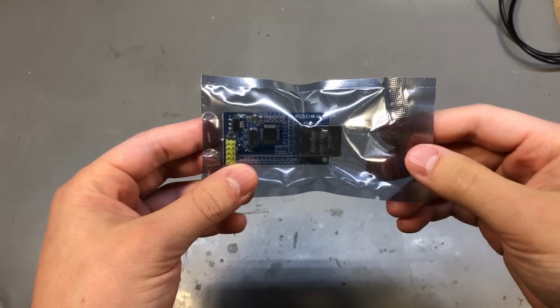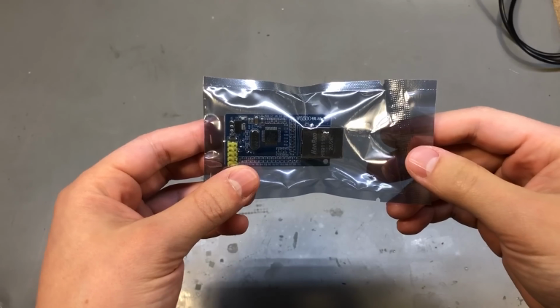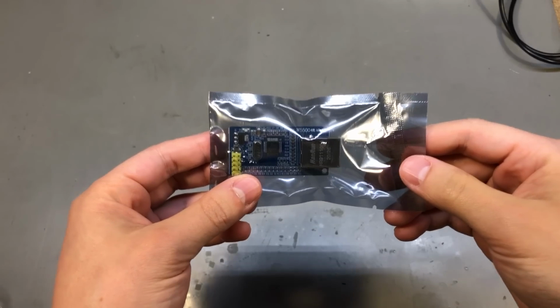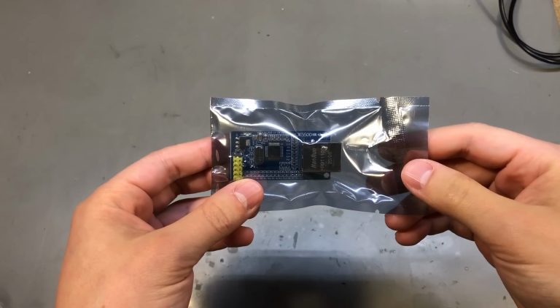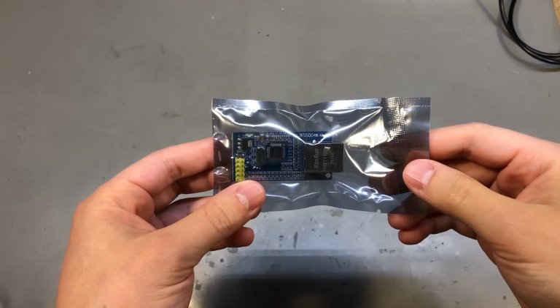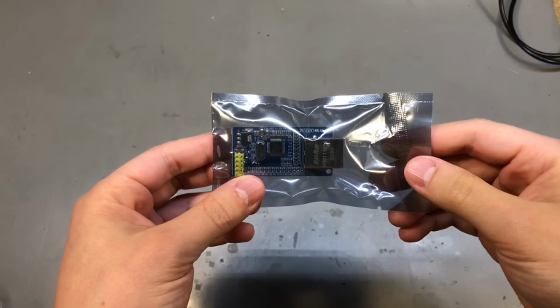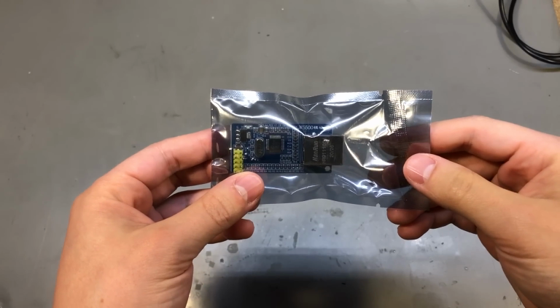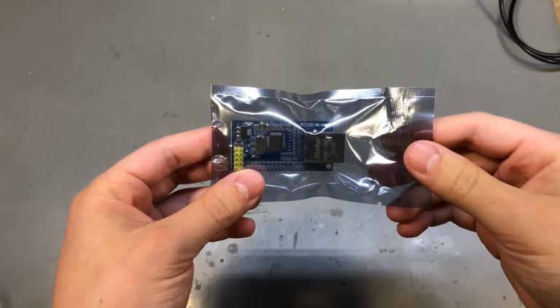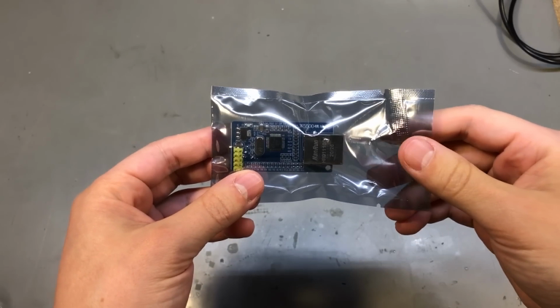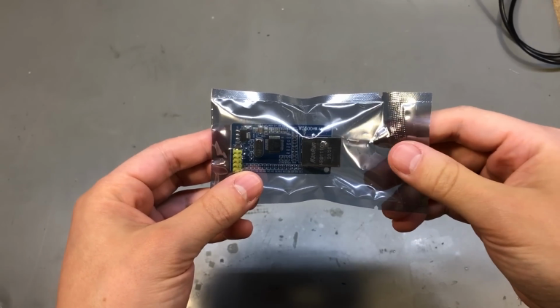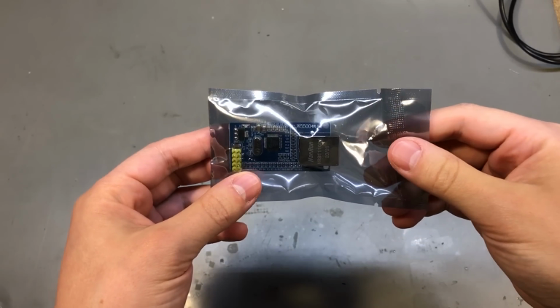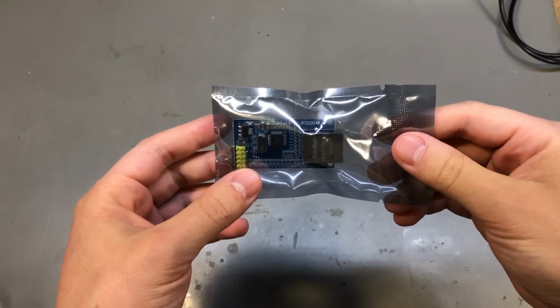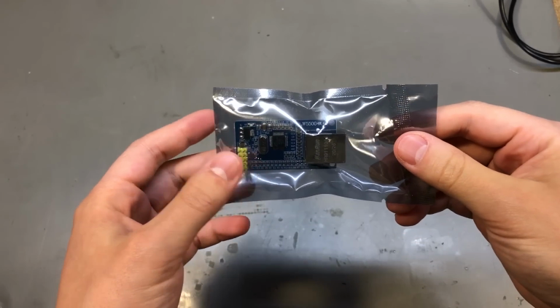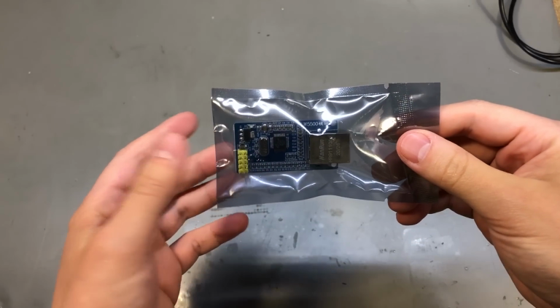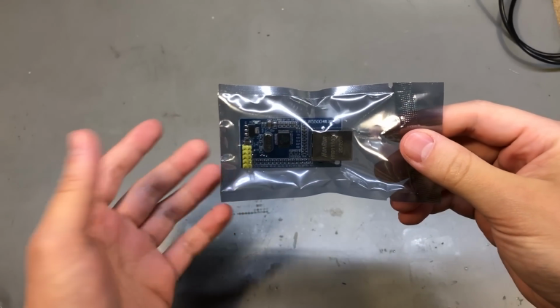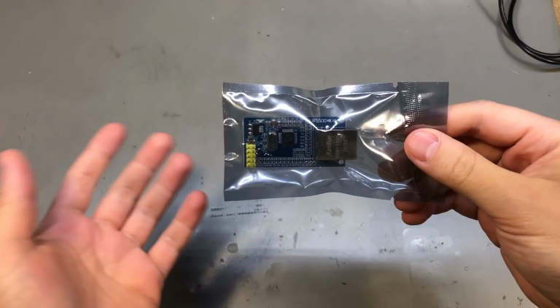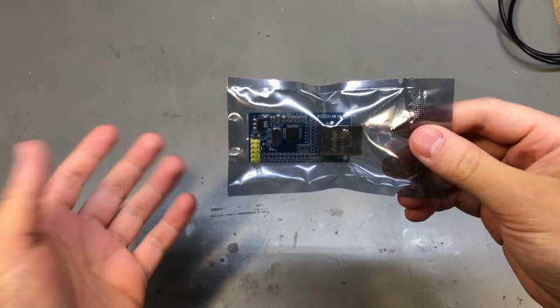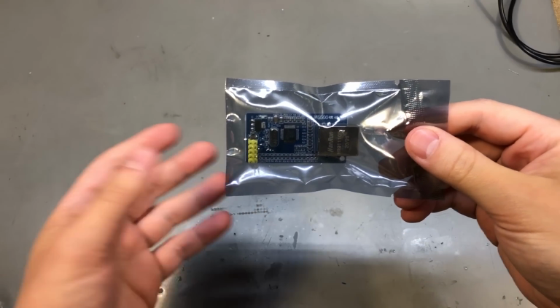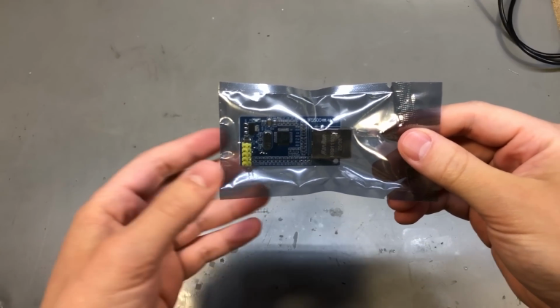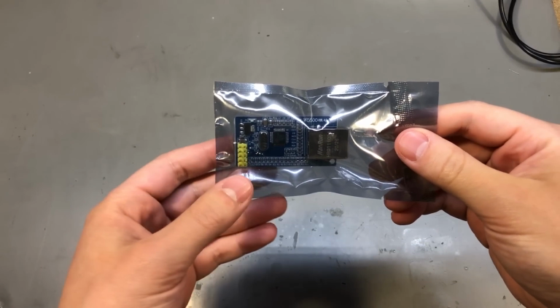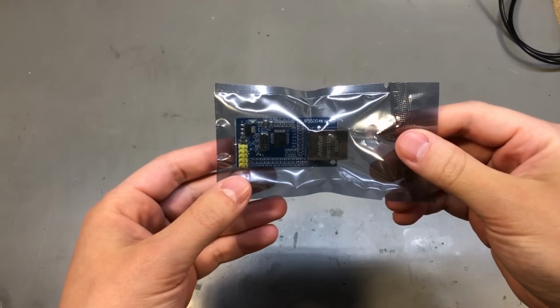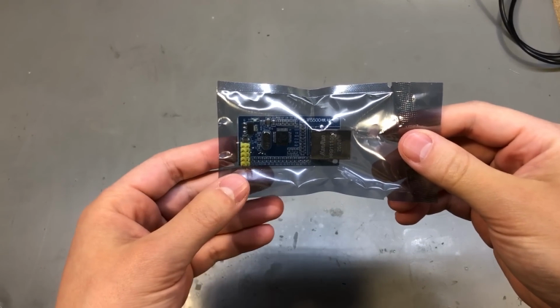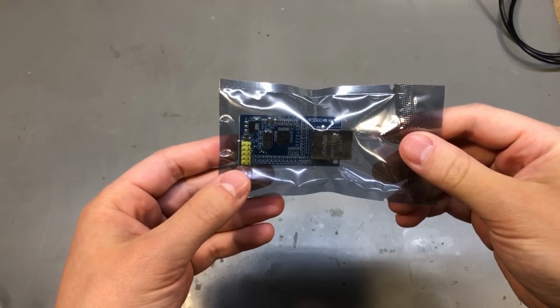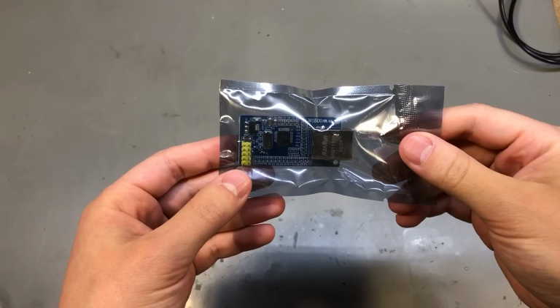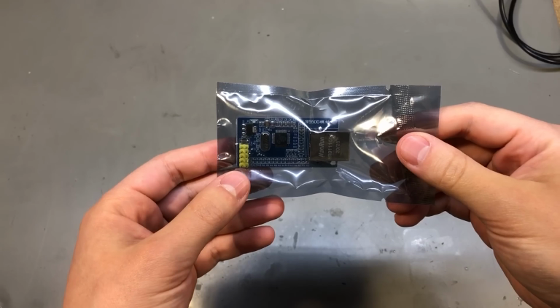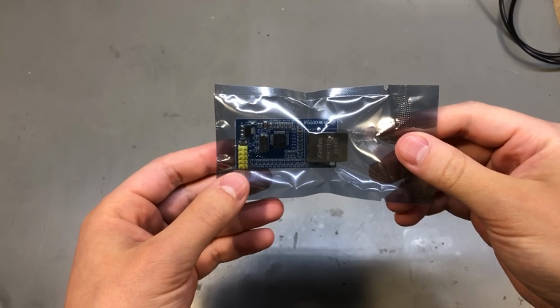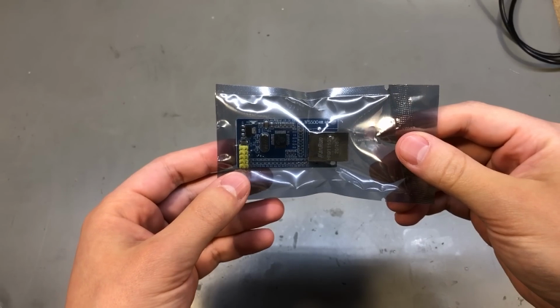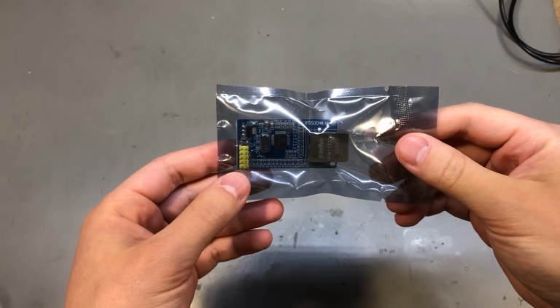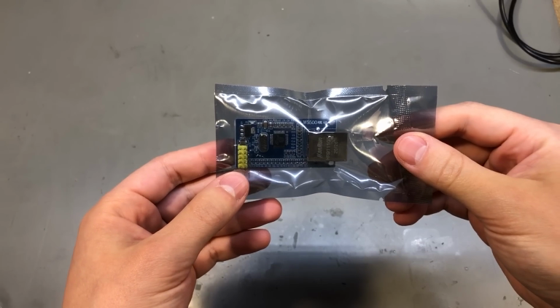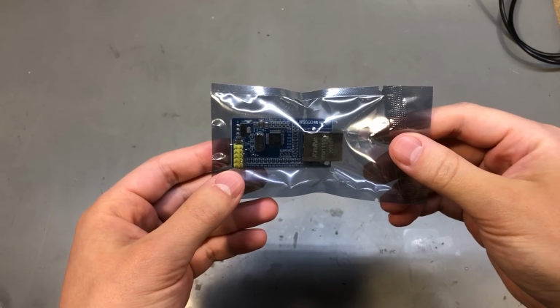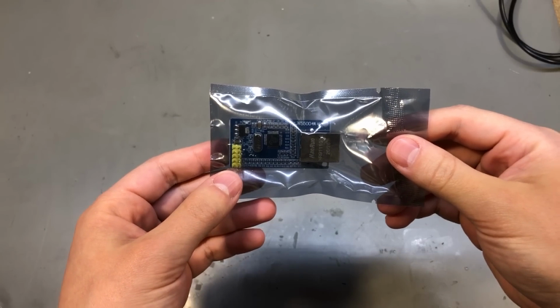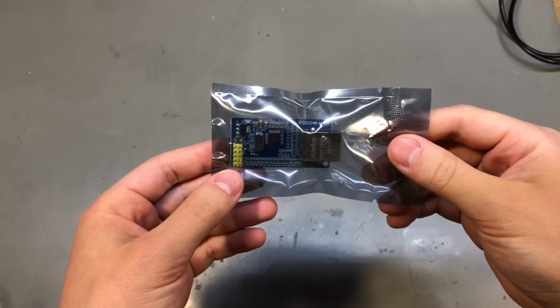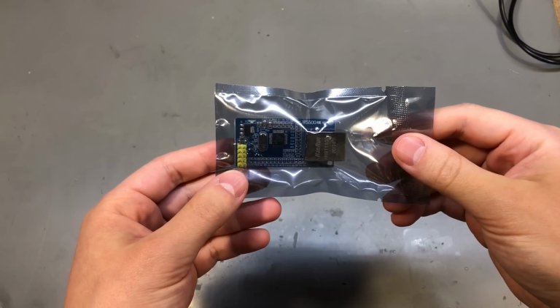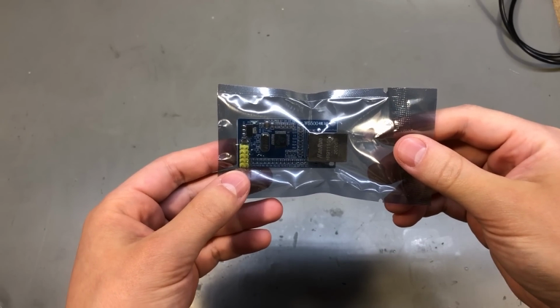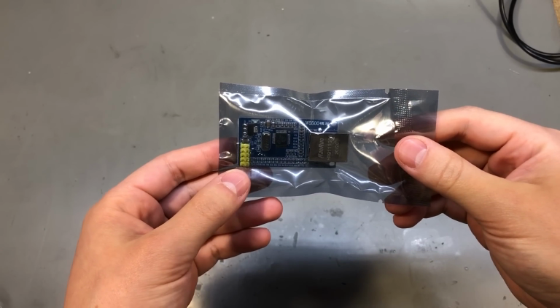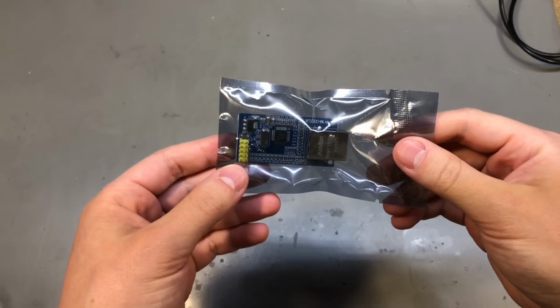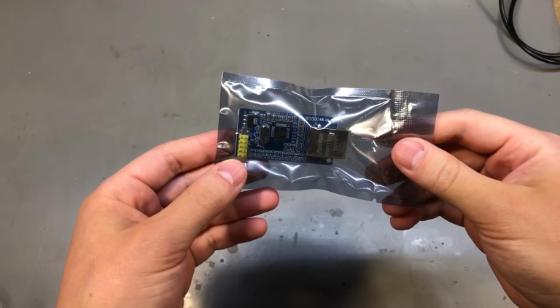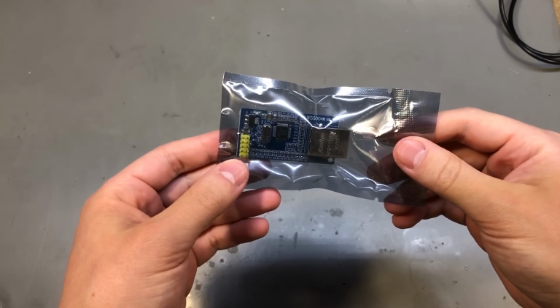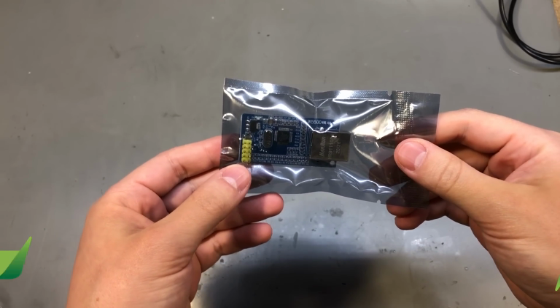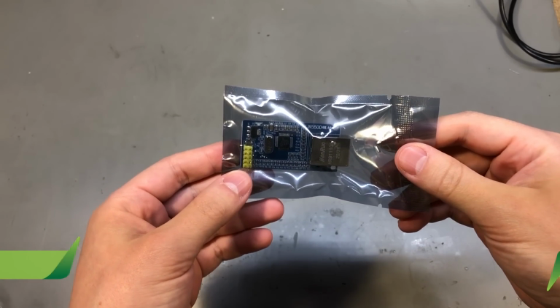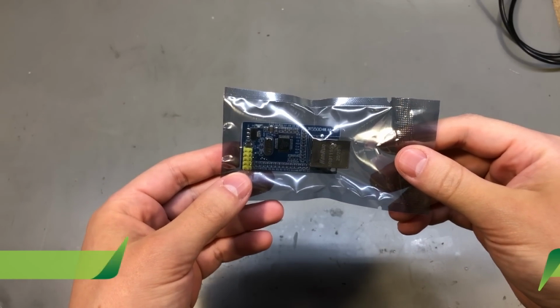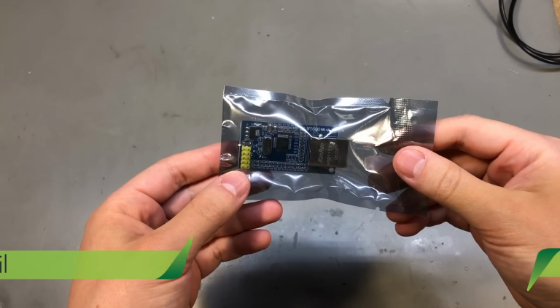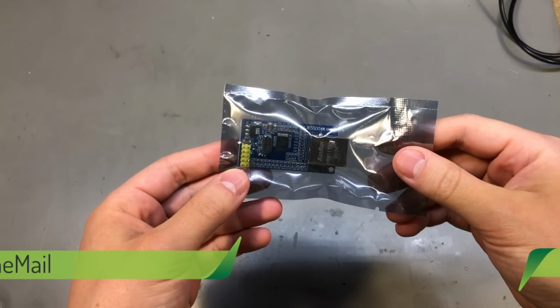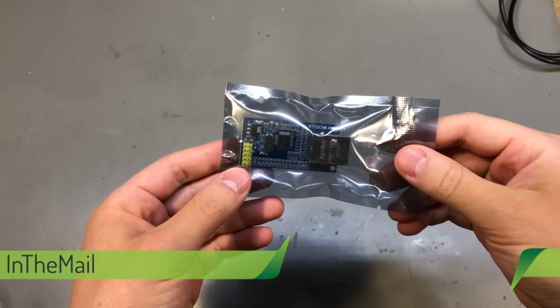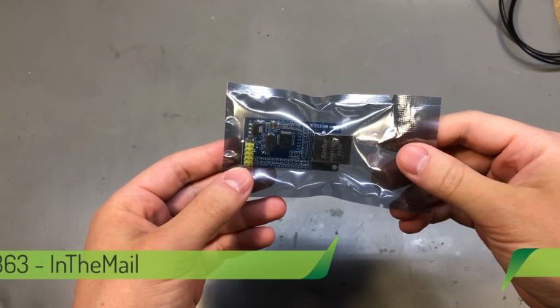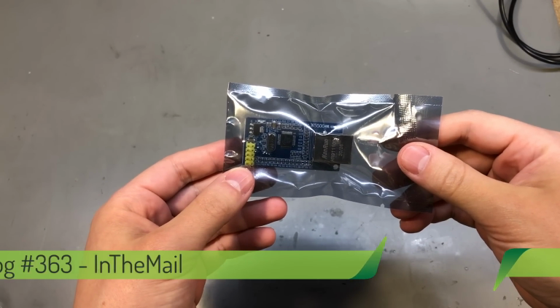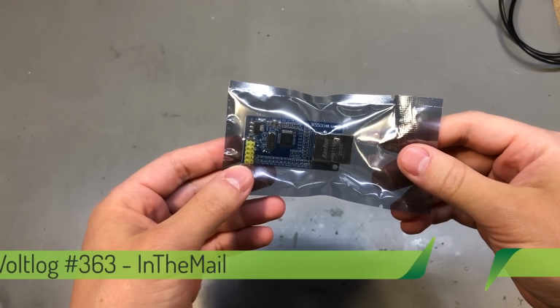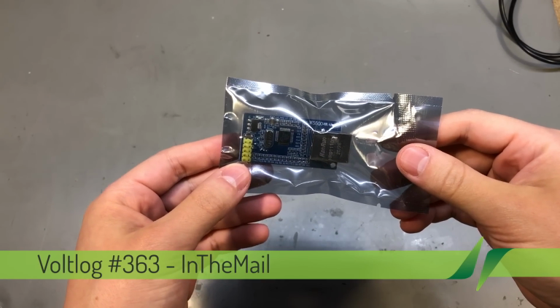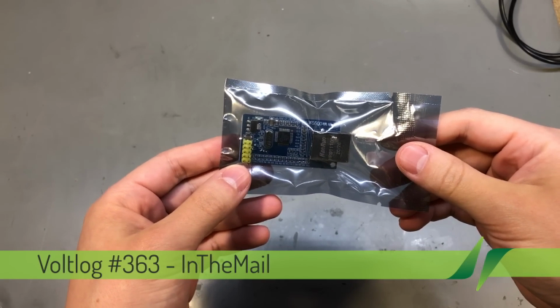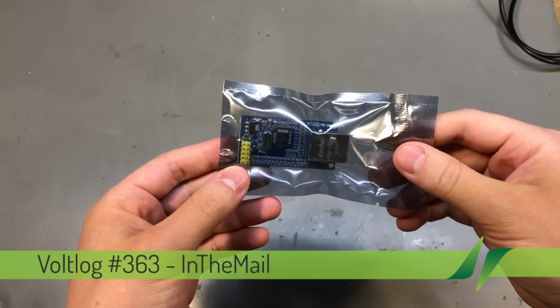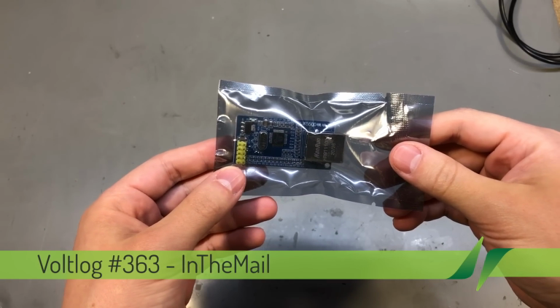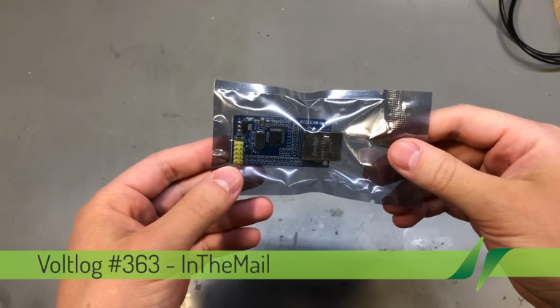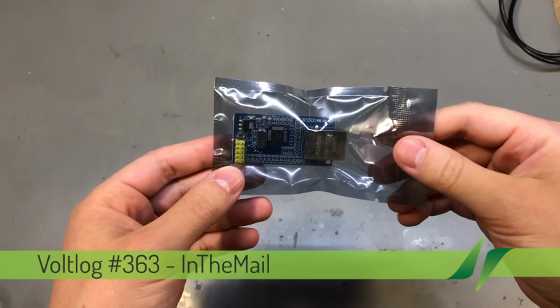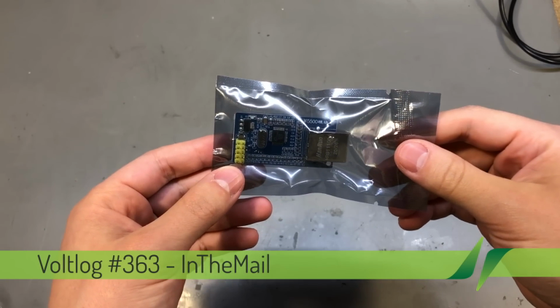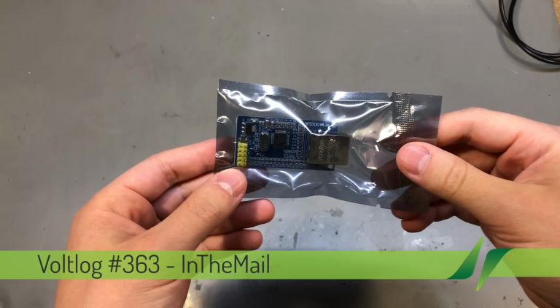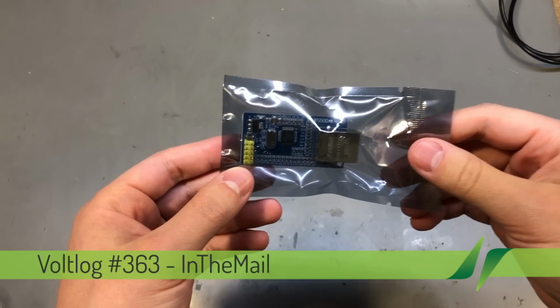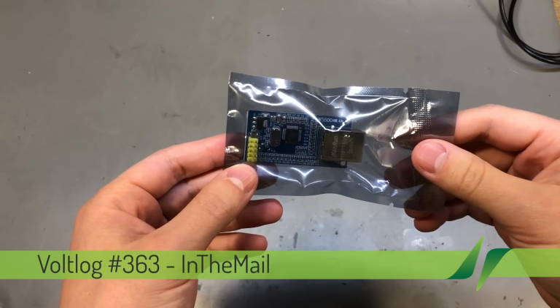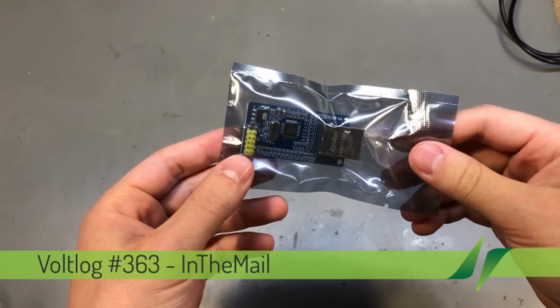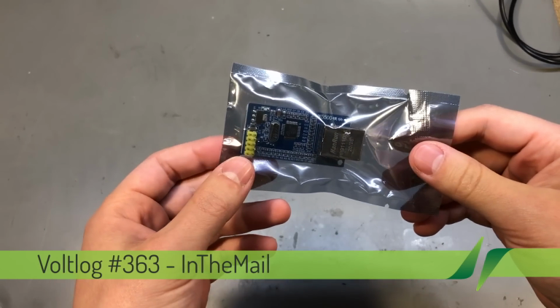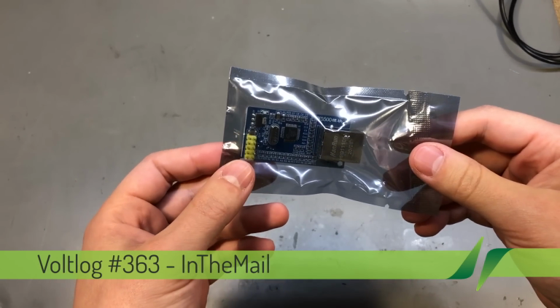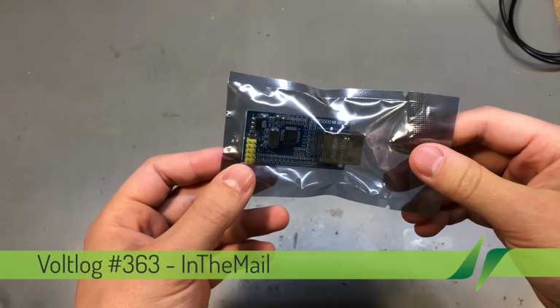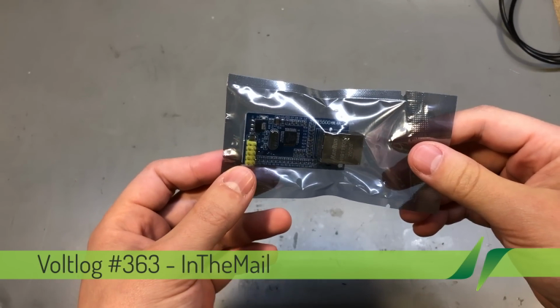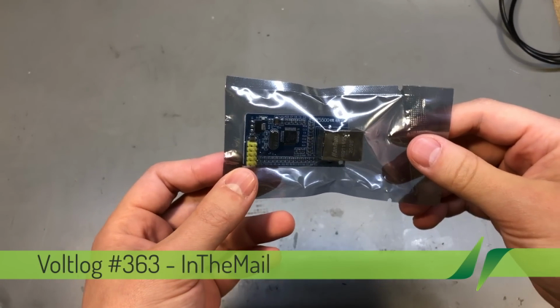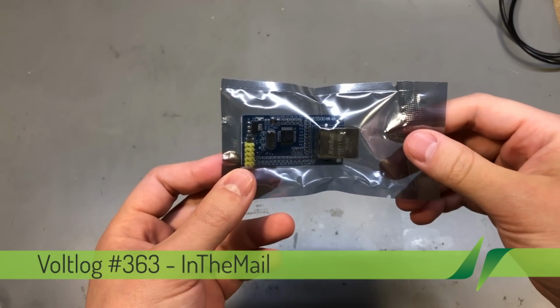Welcome to On You In The Mail, the series that will touch both your passion for electronics and your bank account at the same time.